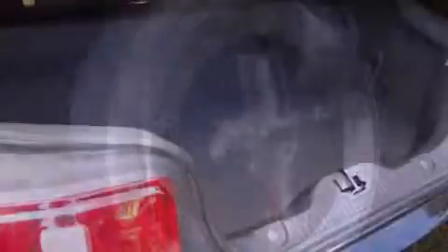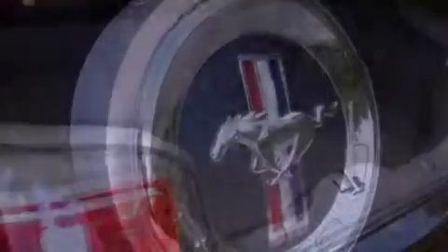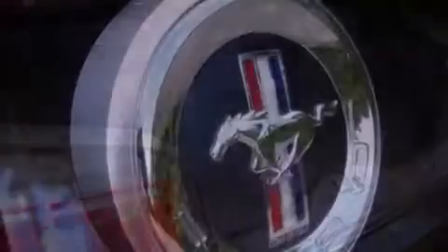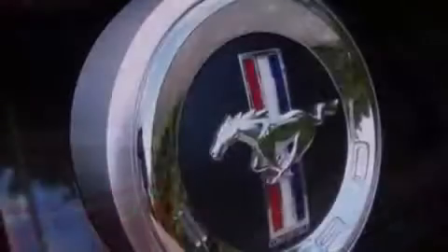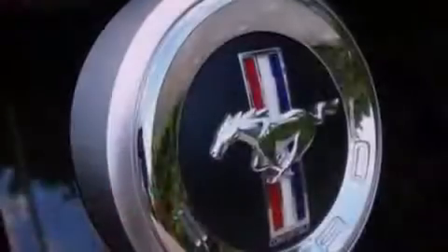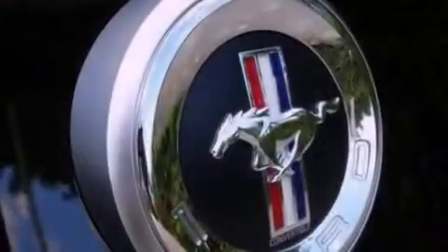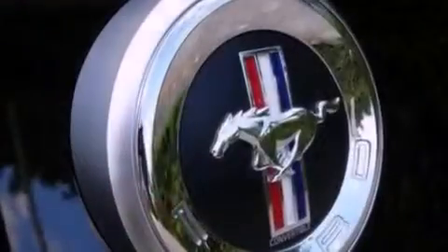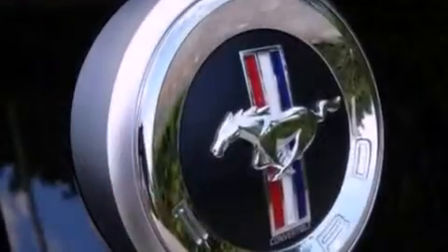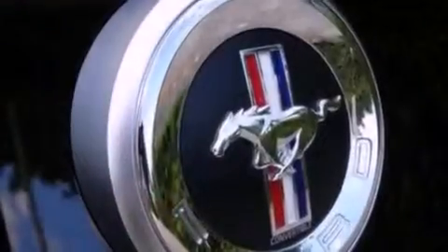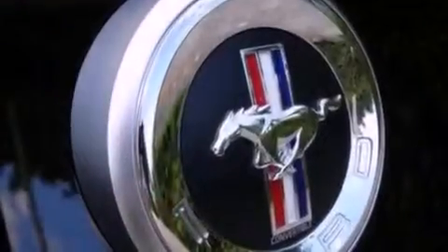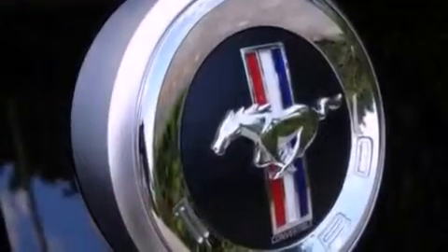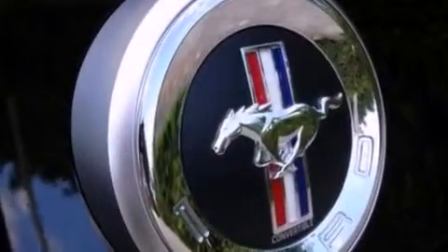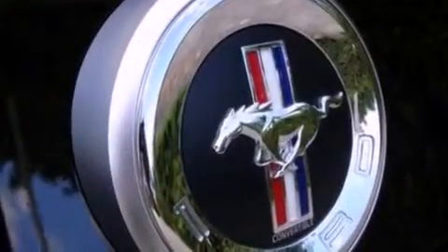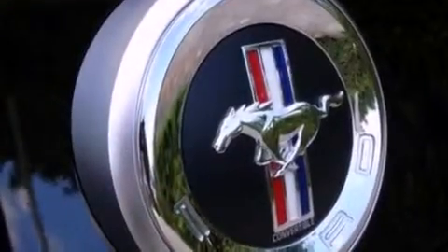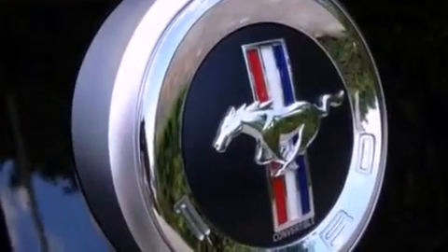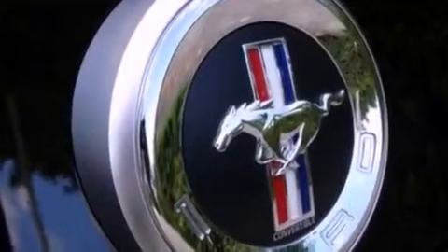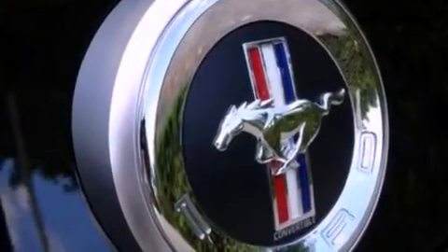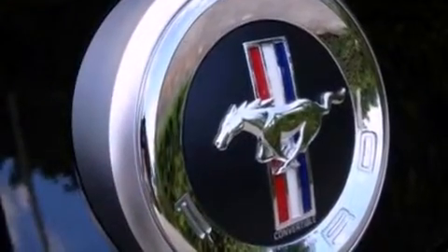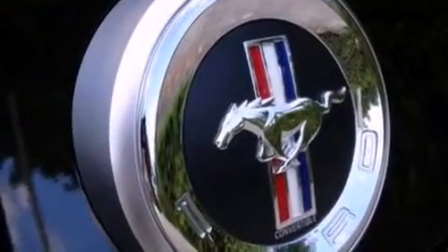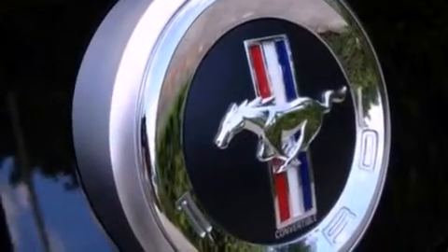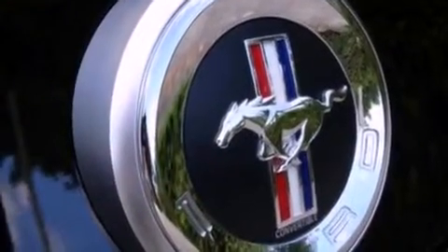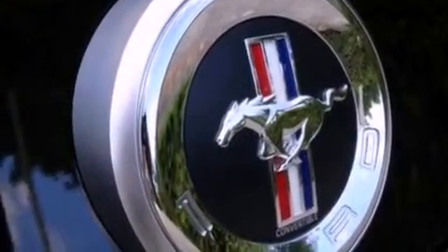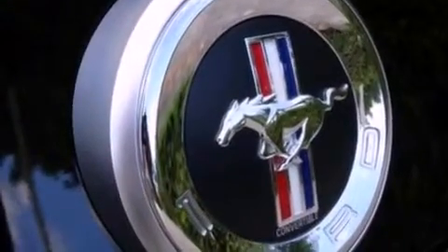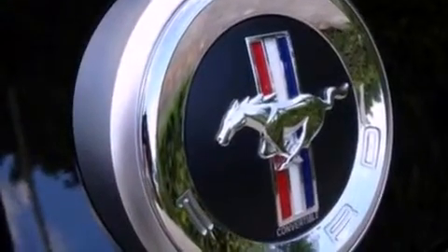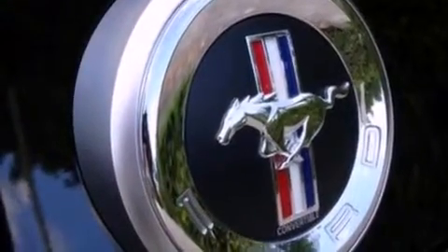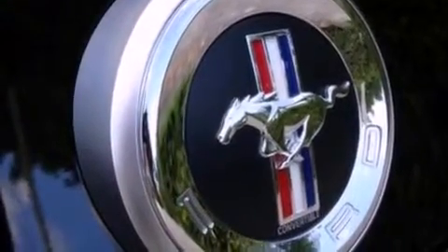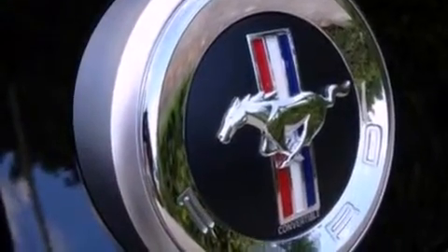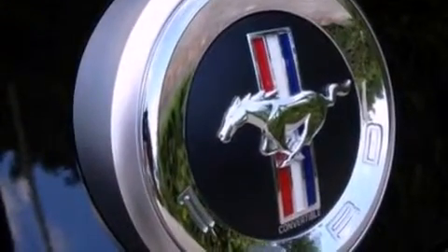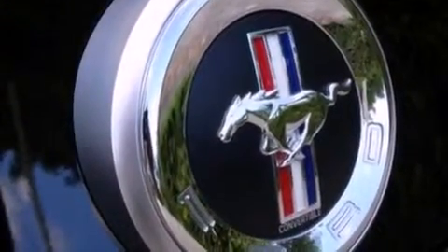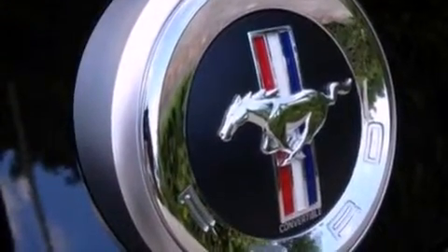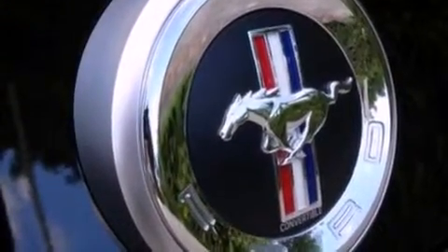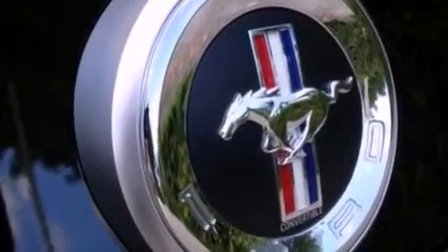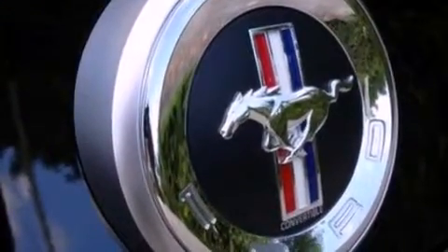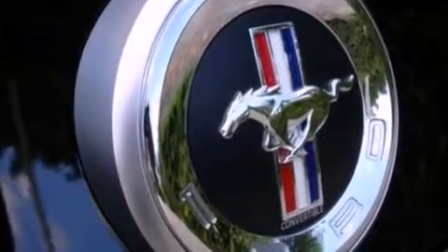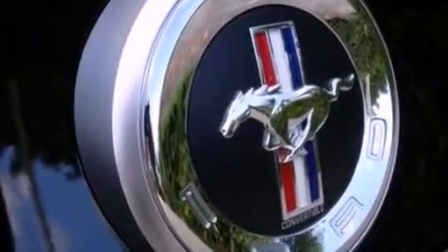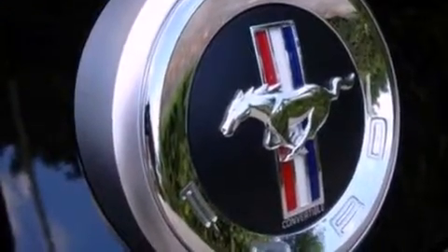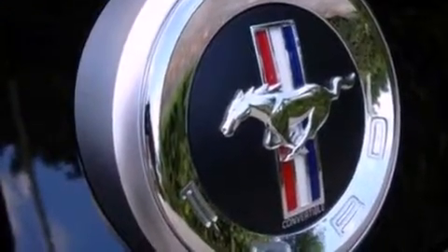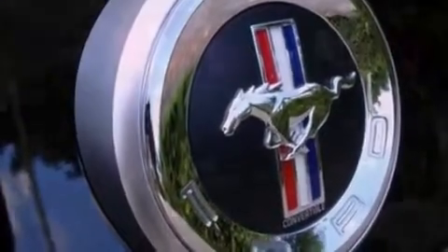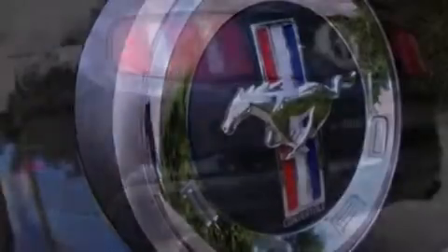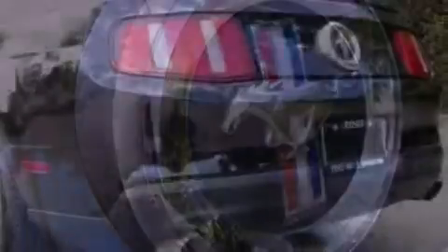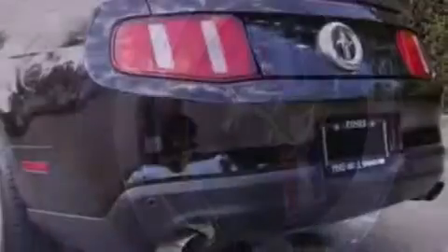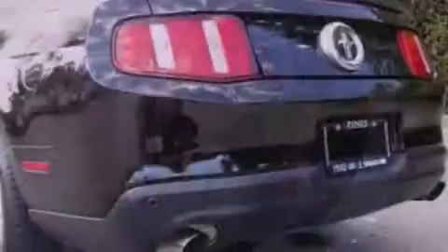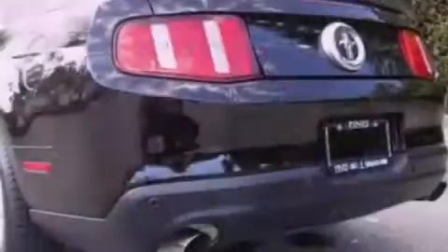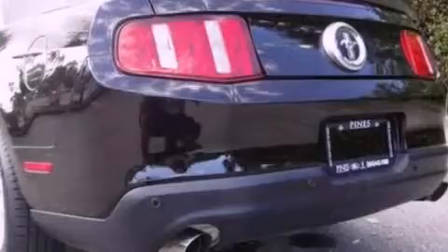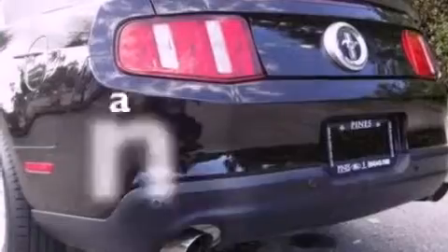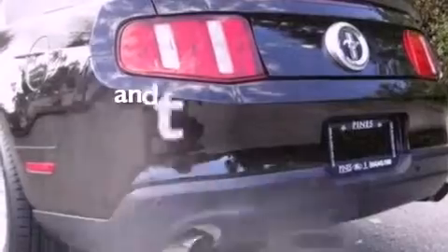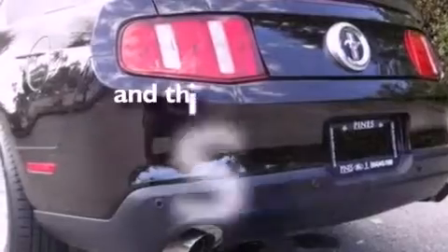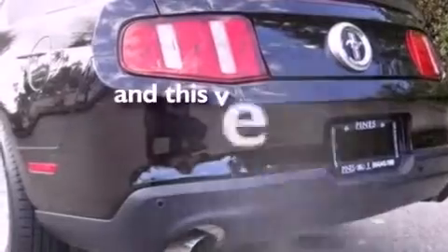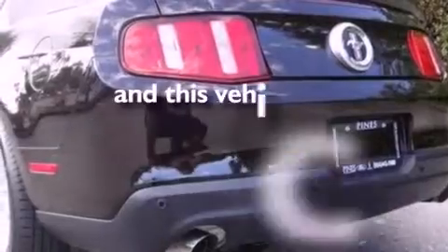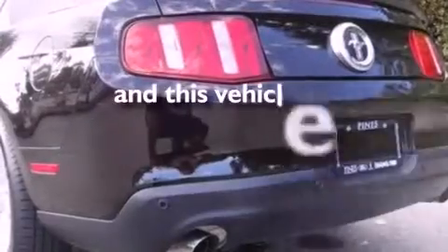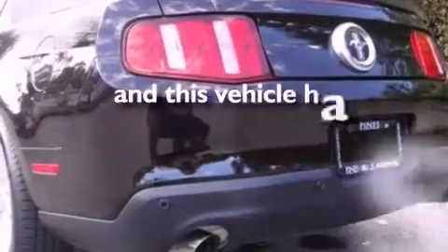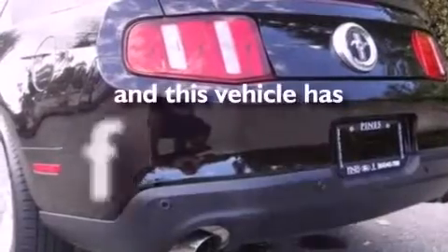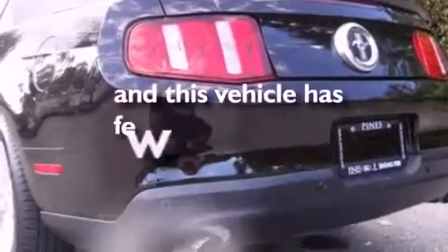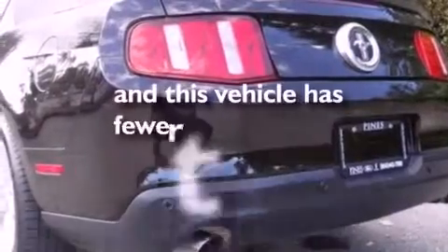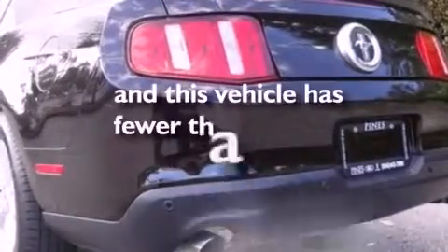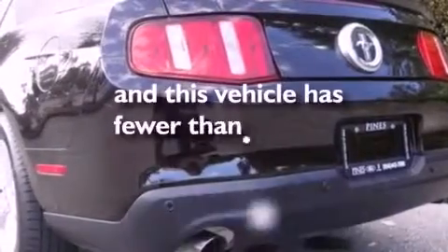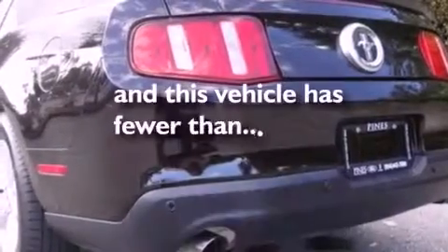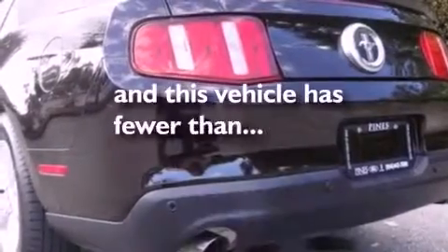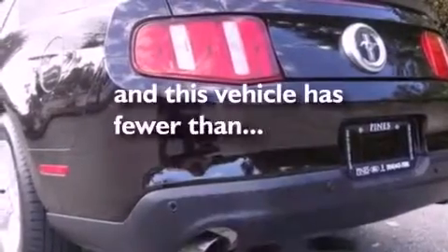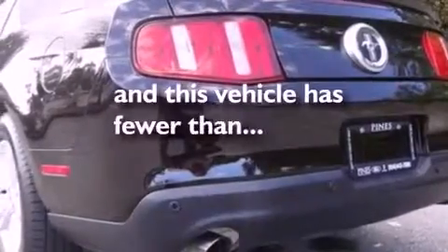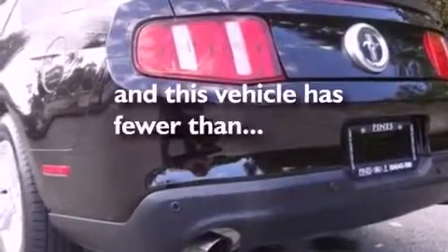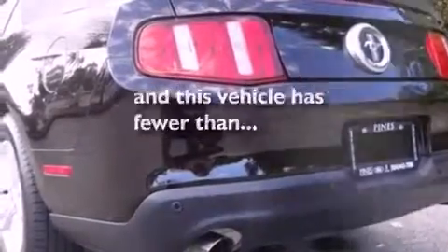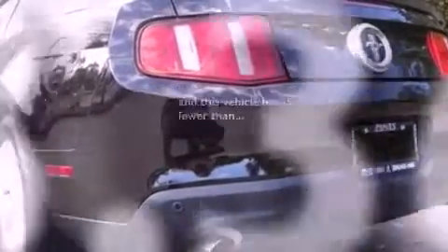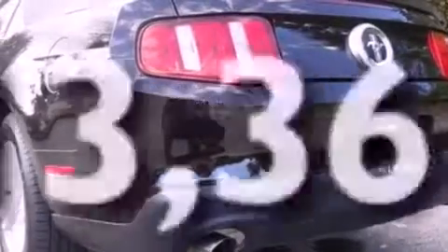Additional features include 12-volt power outlets, an anti-lock braking system, air conditioning, and this vehicle has less than 14,000 miles.